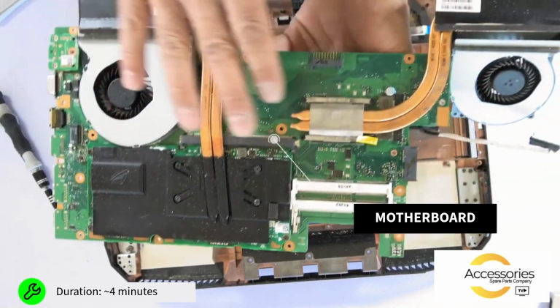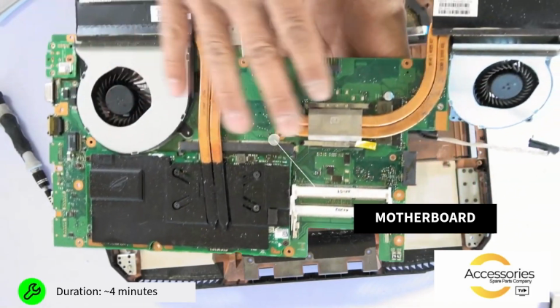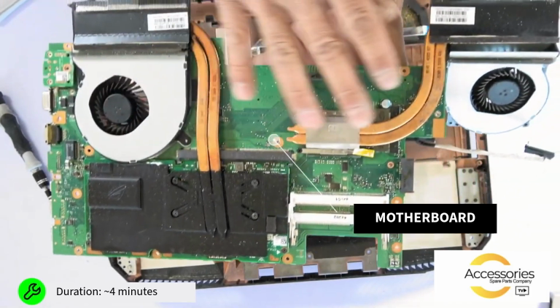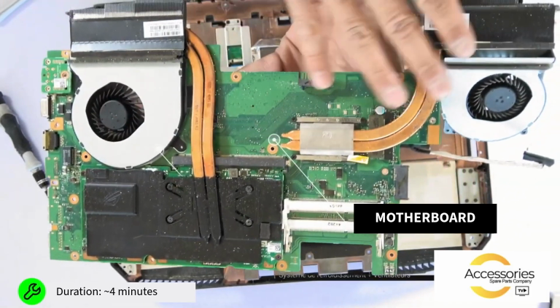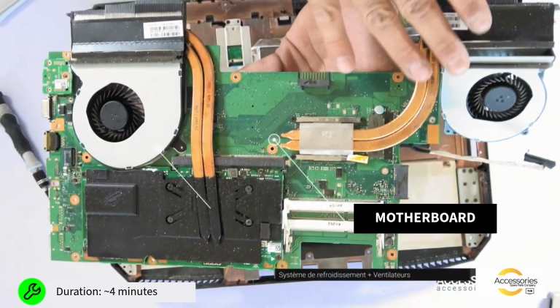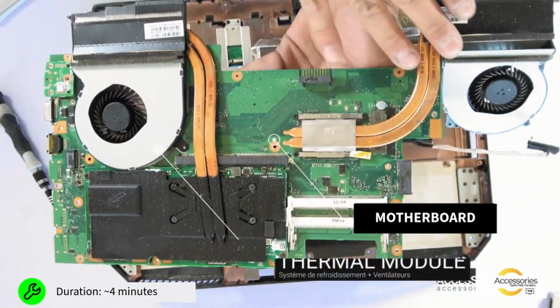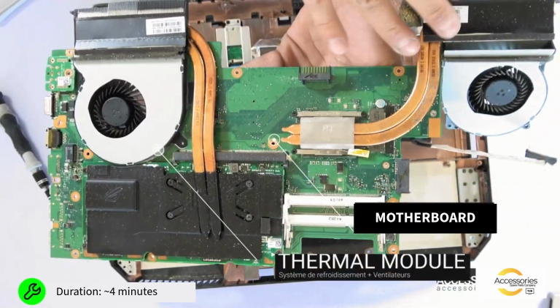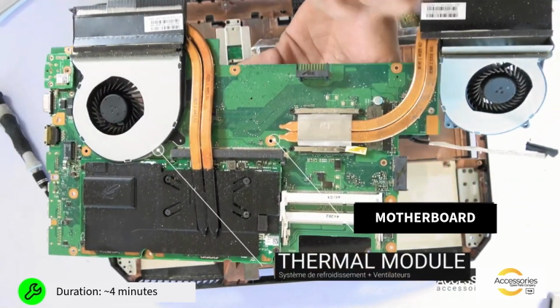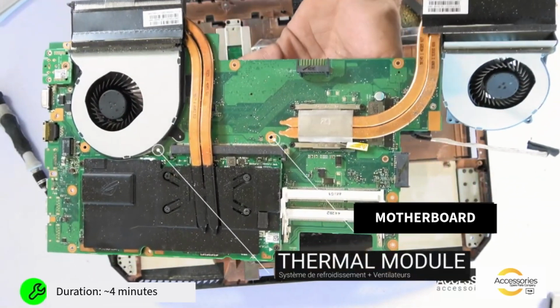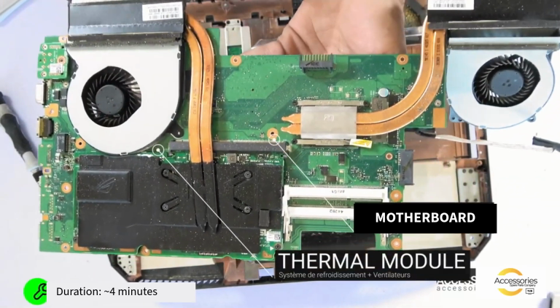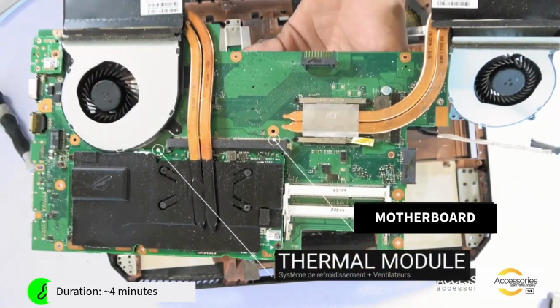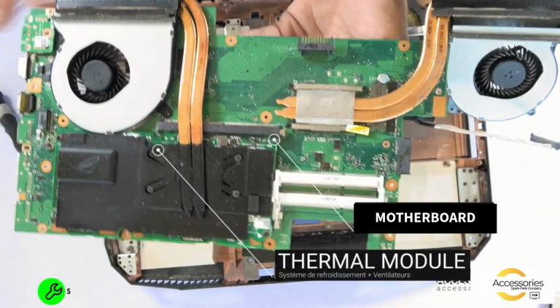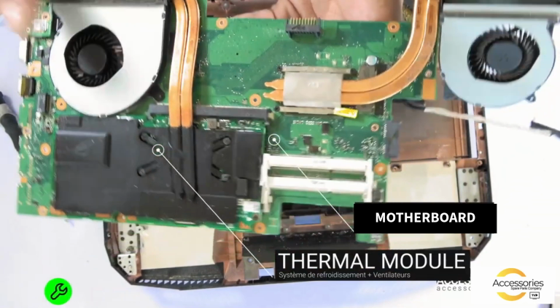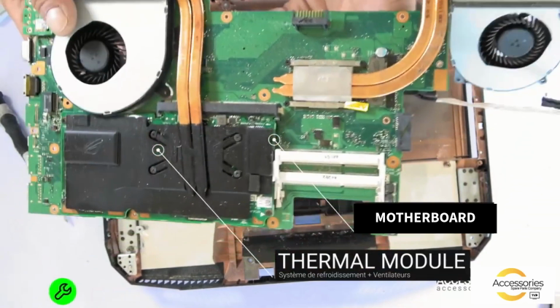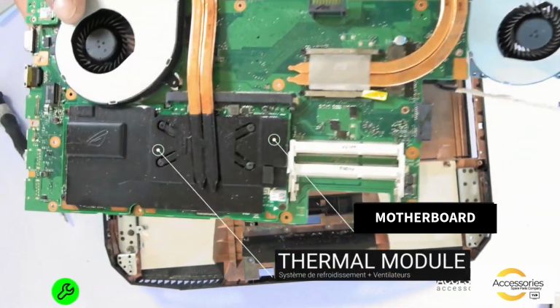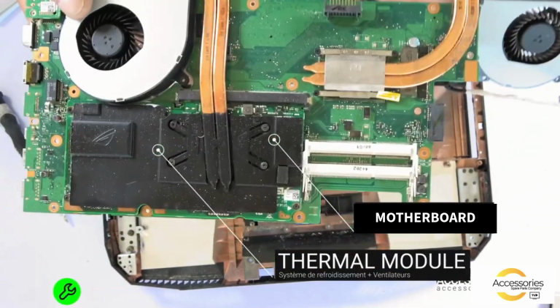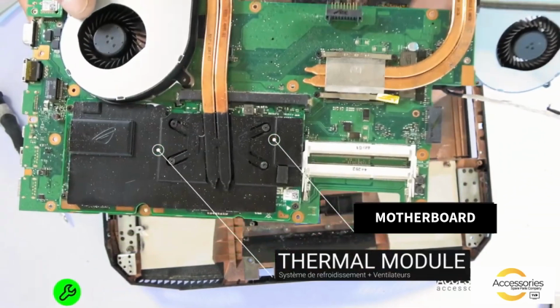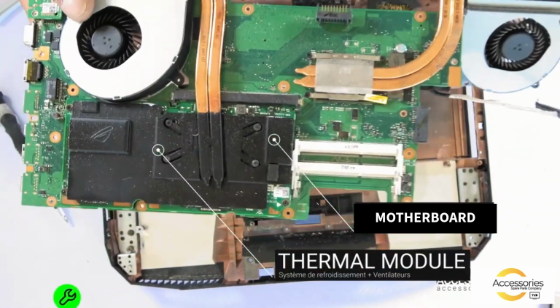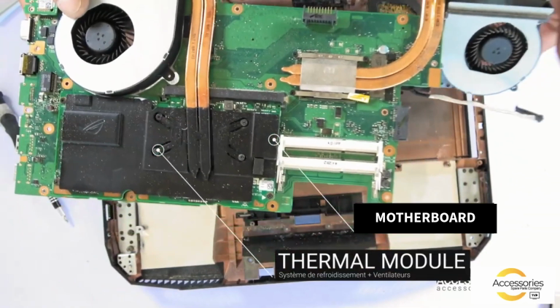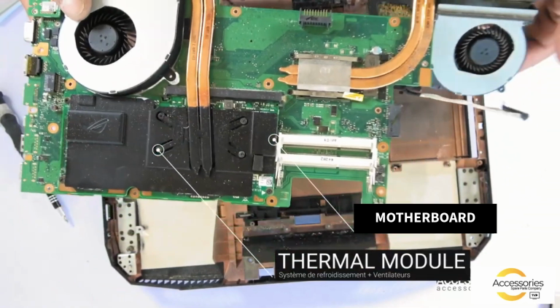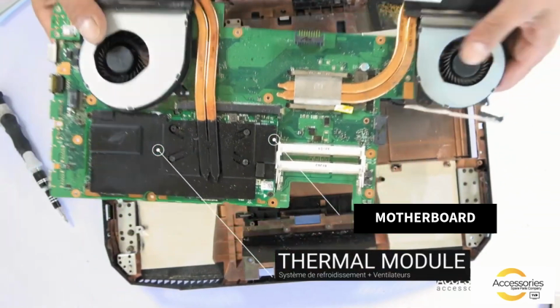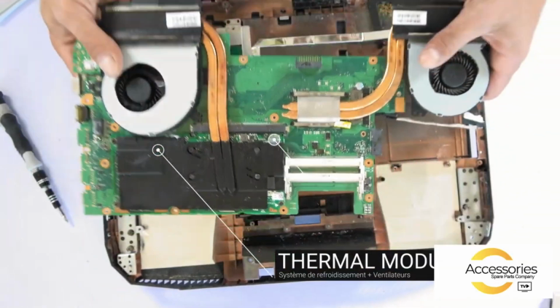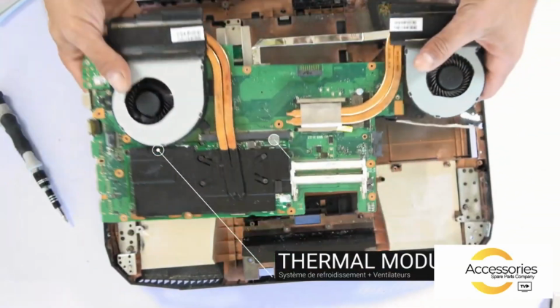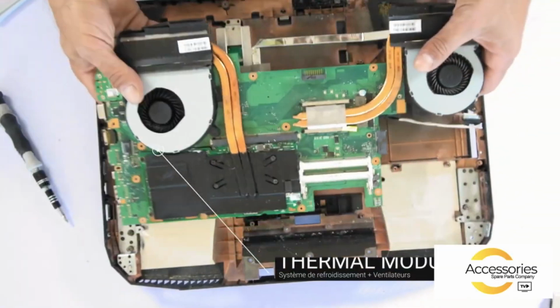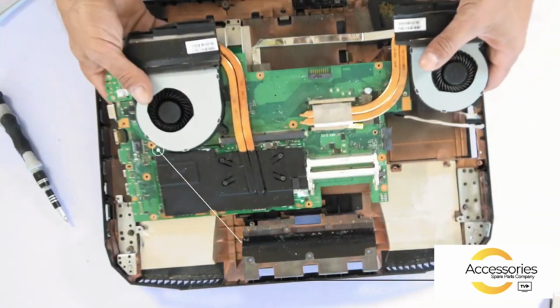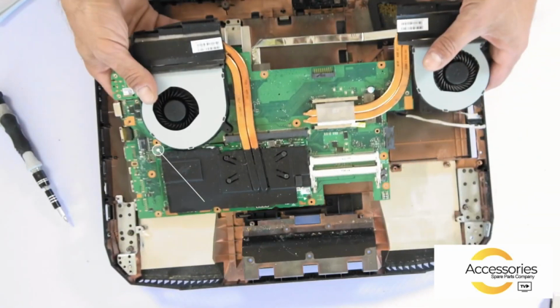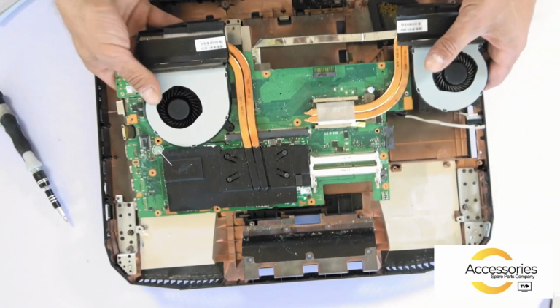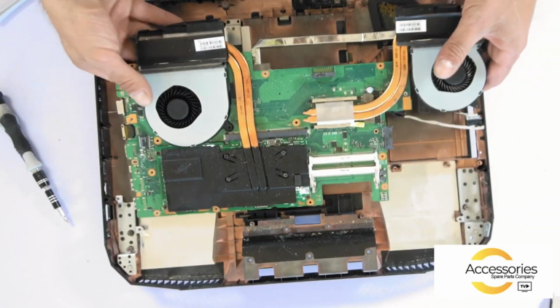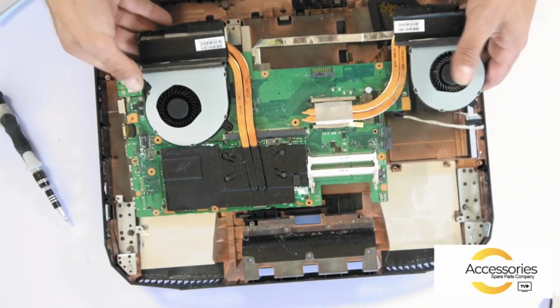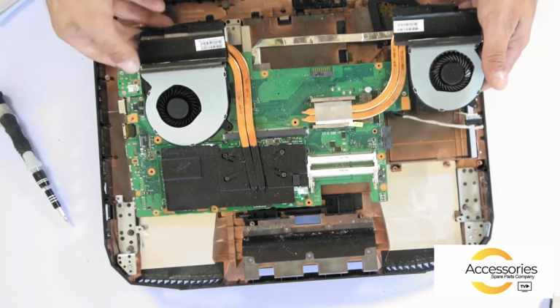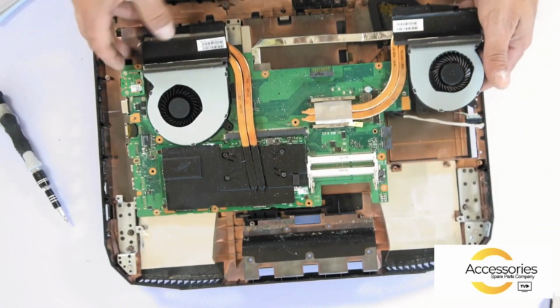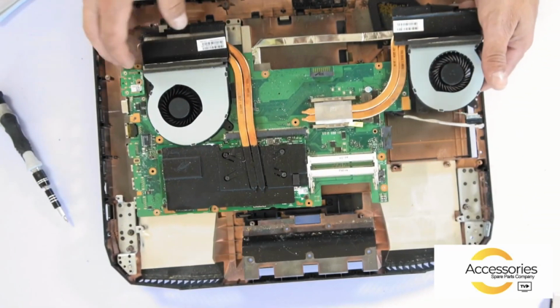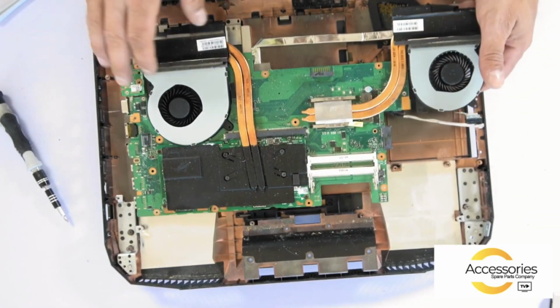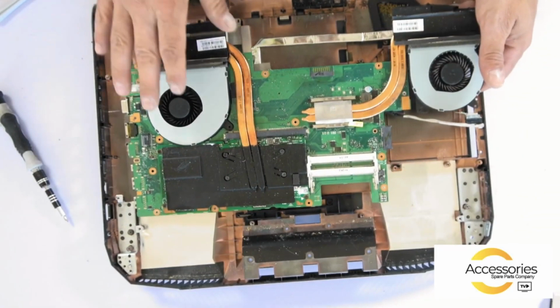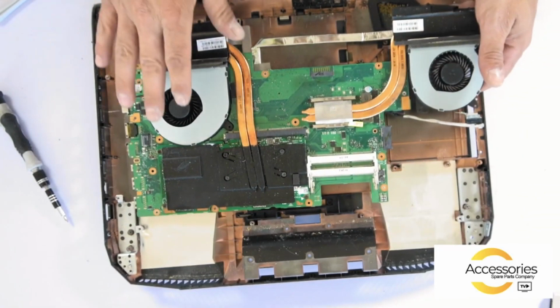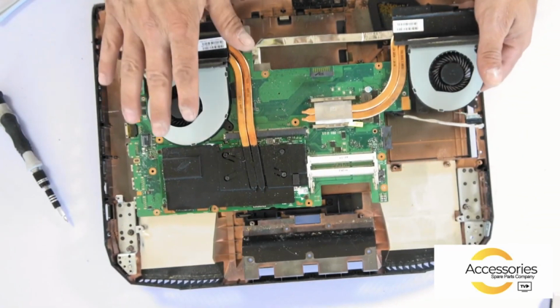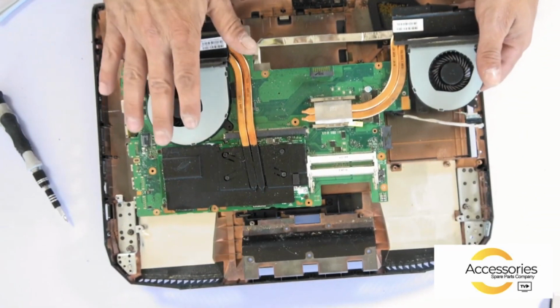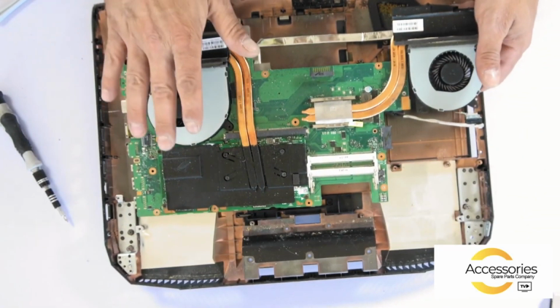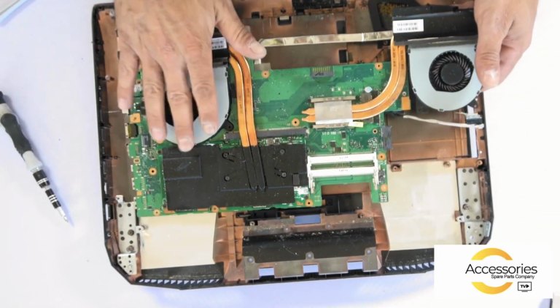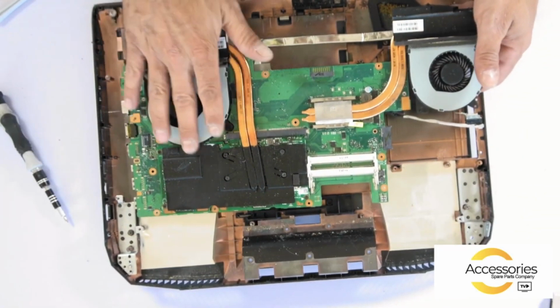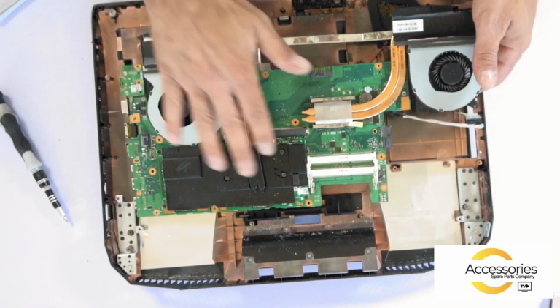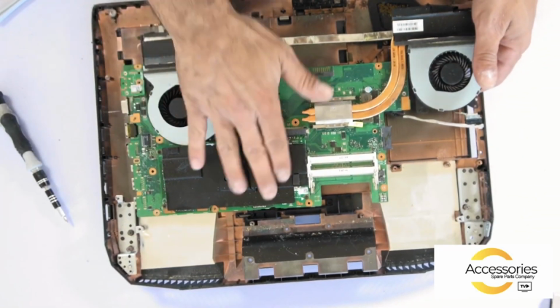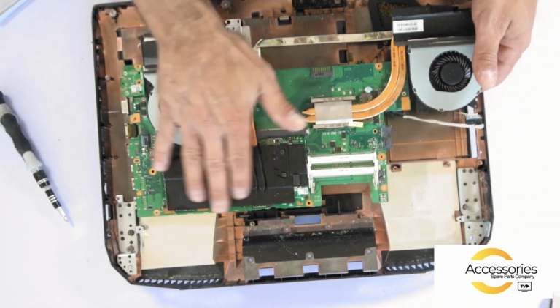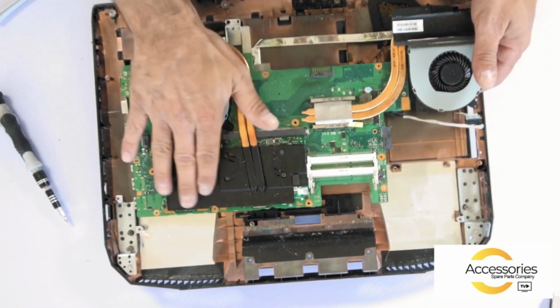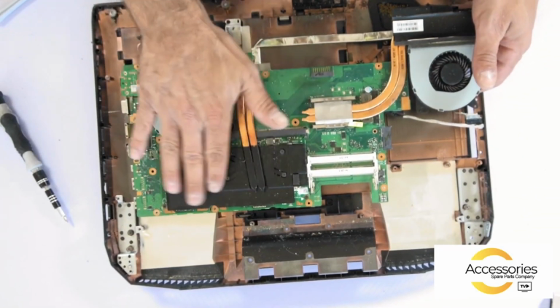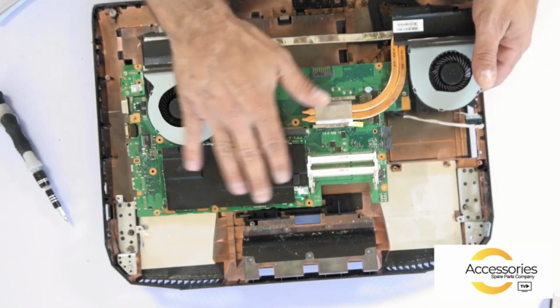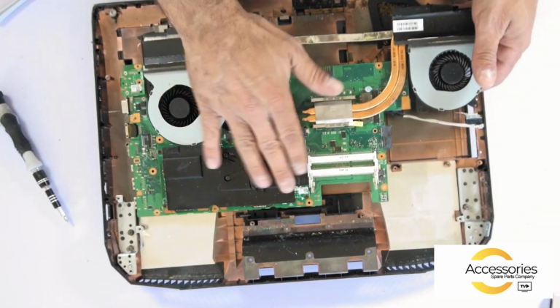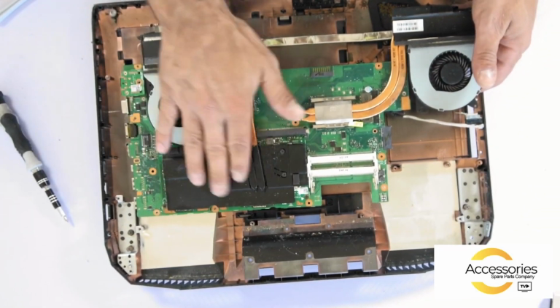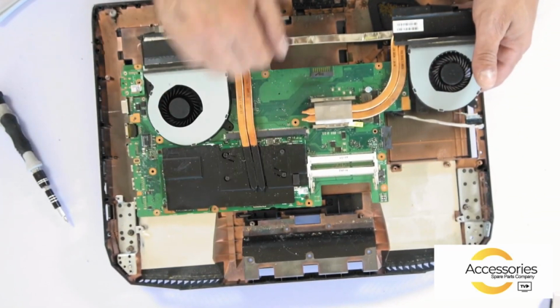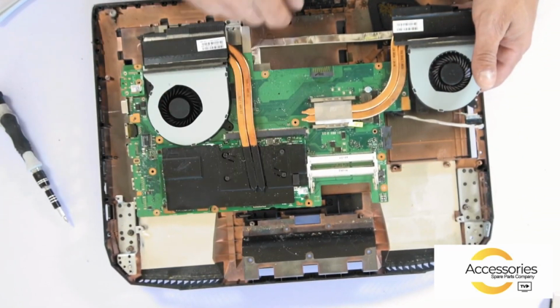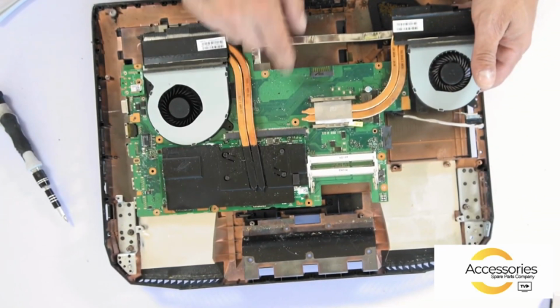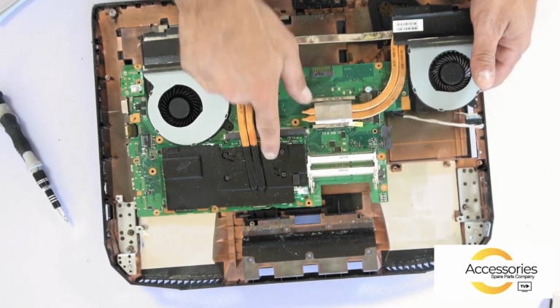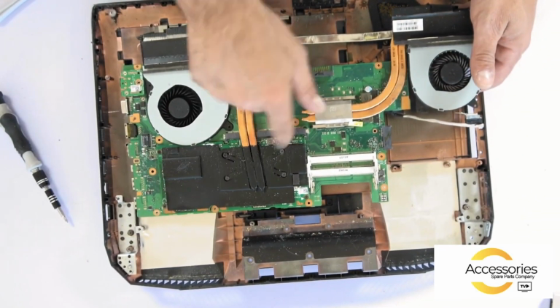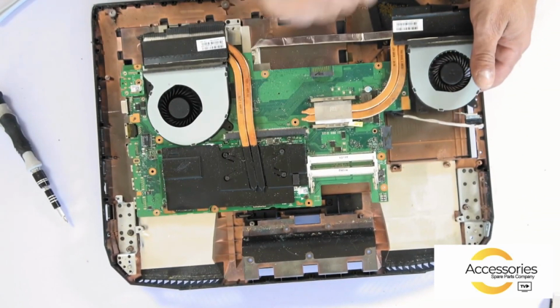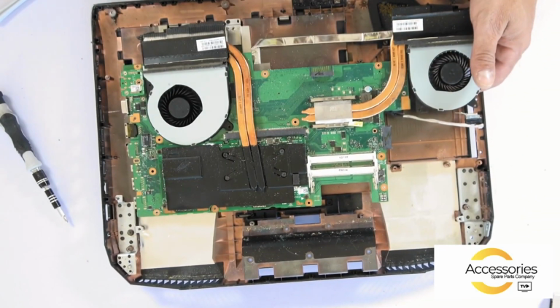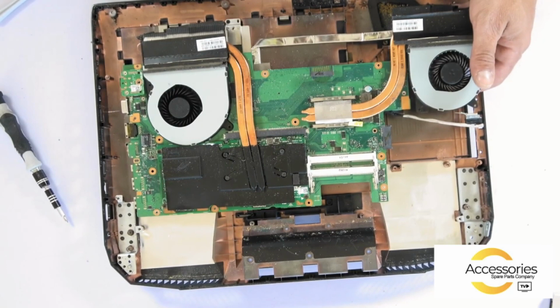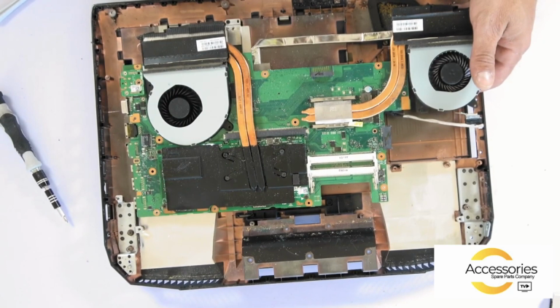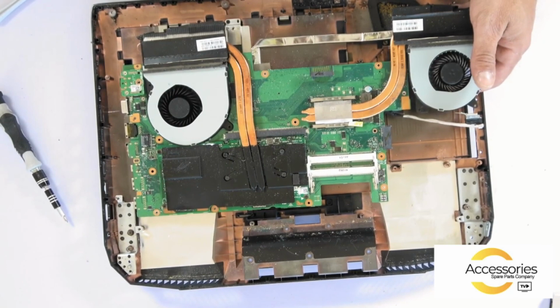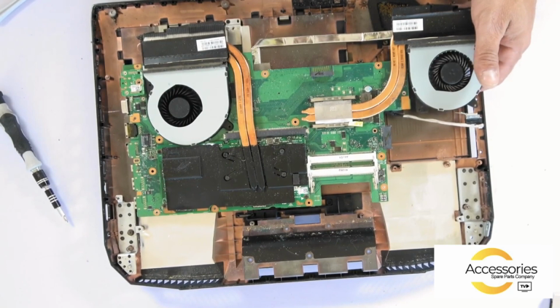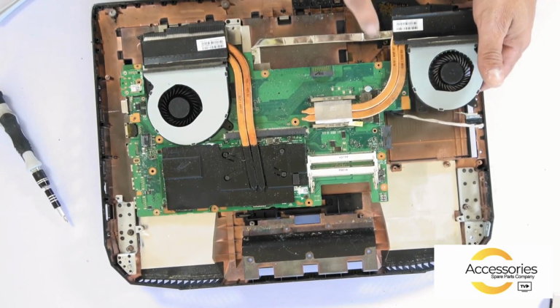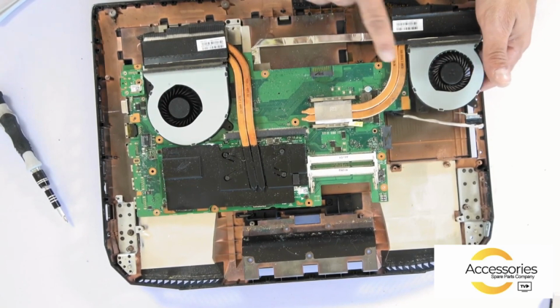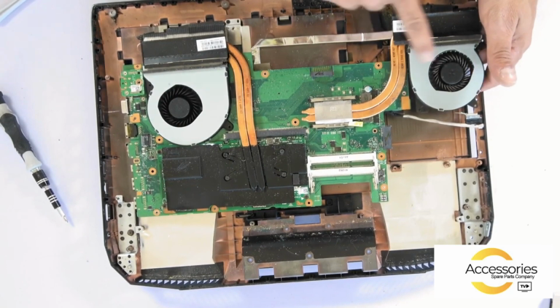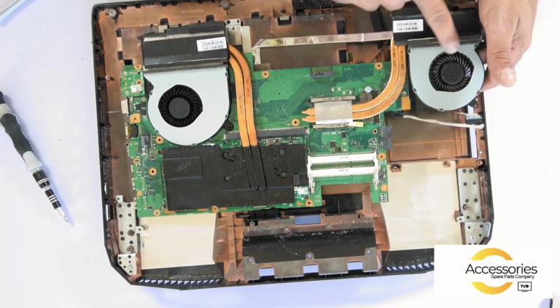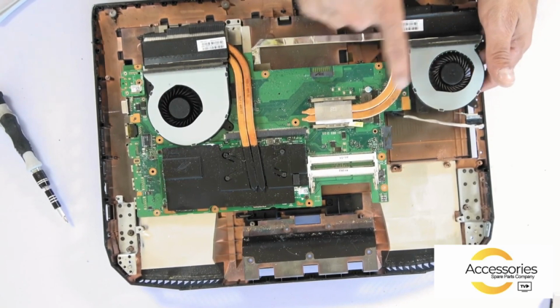Here we have two thermal modules and the graphics card cooling systems. Additionally, we will dismantle the processor cooling system.